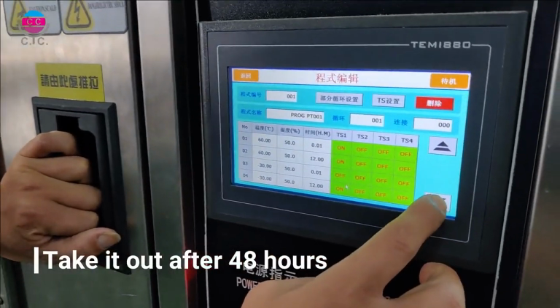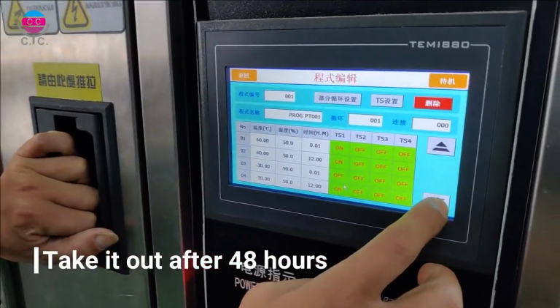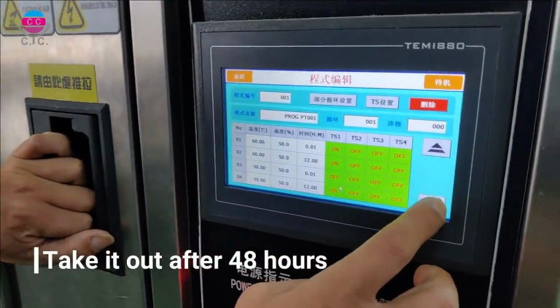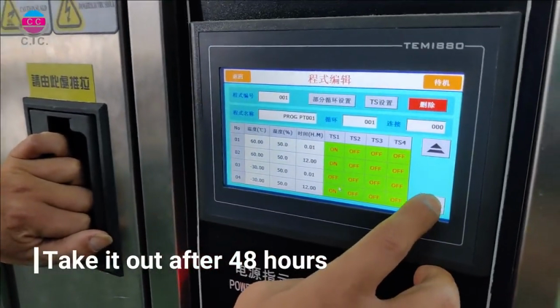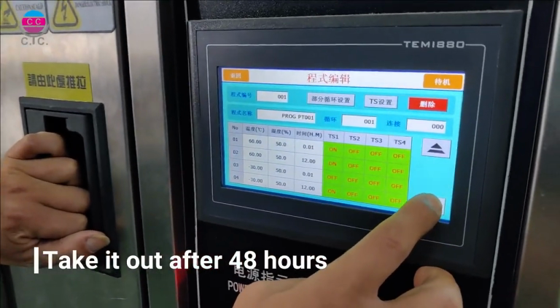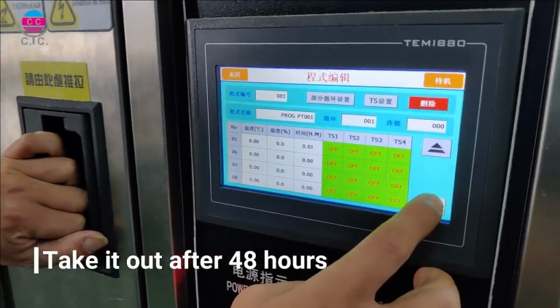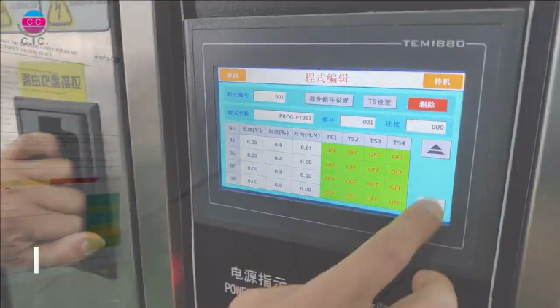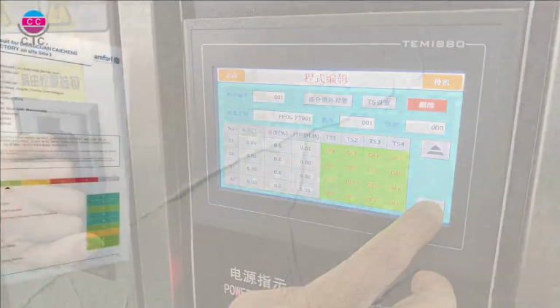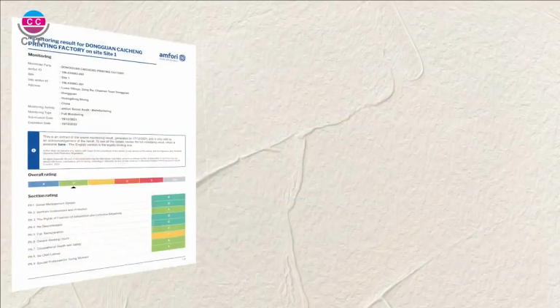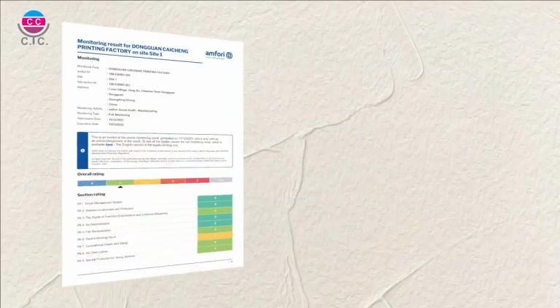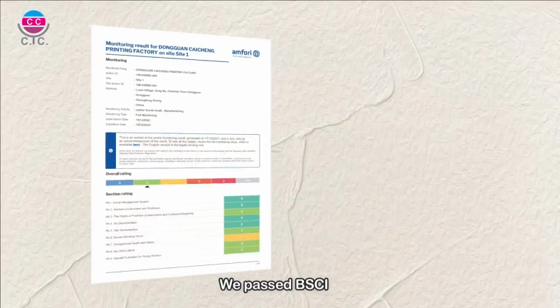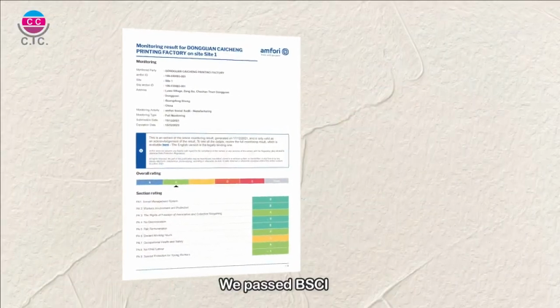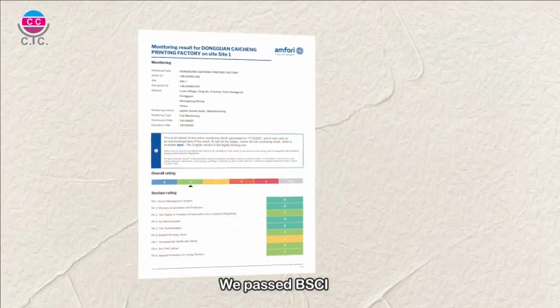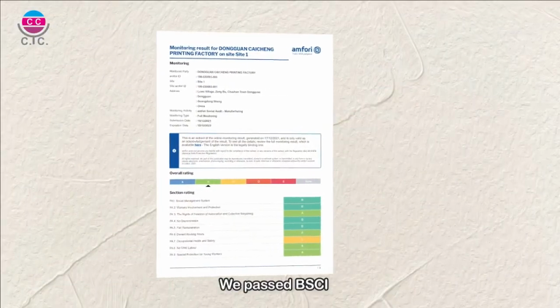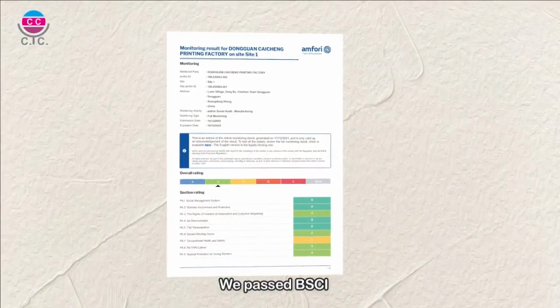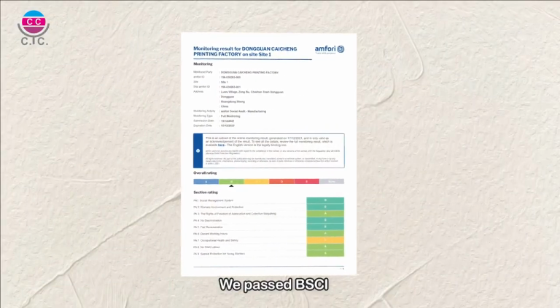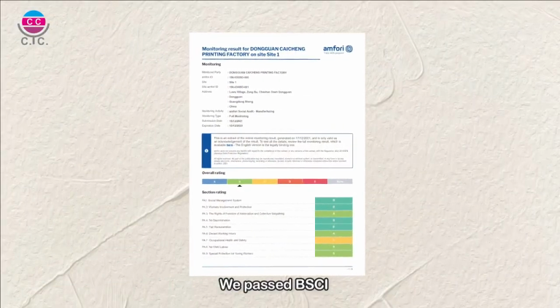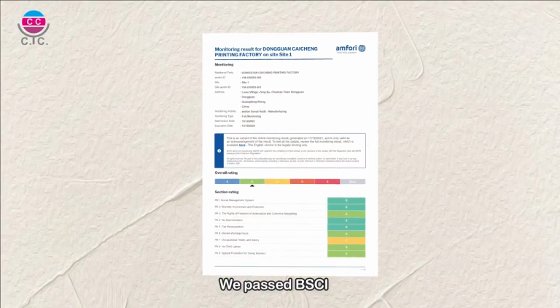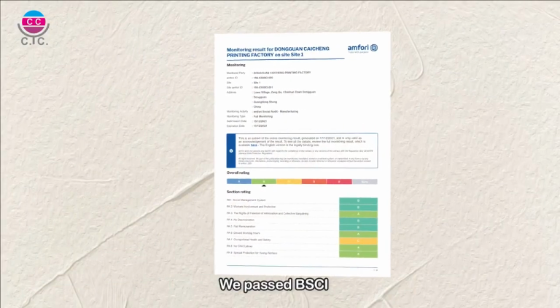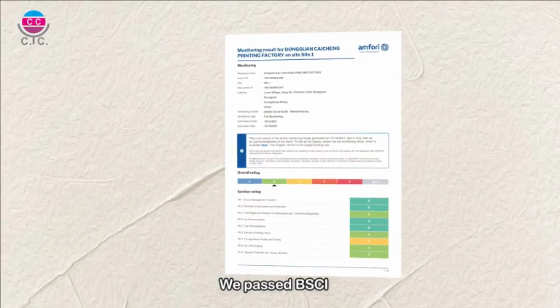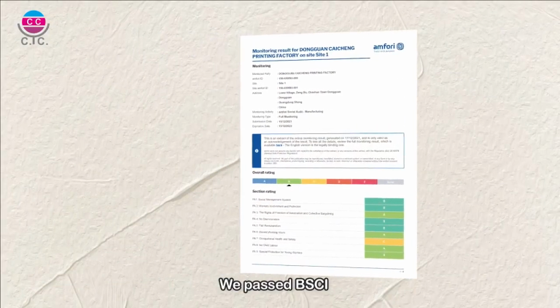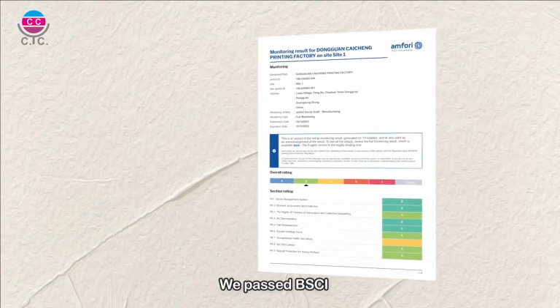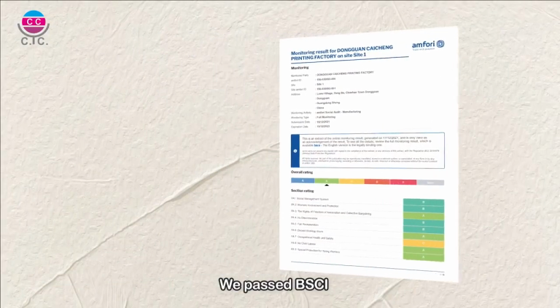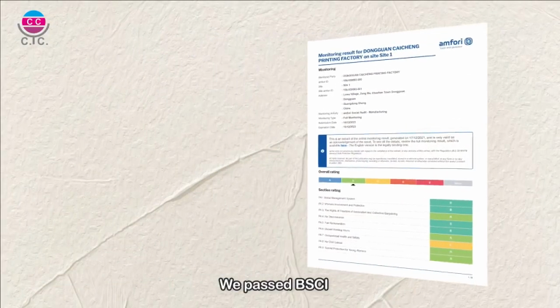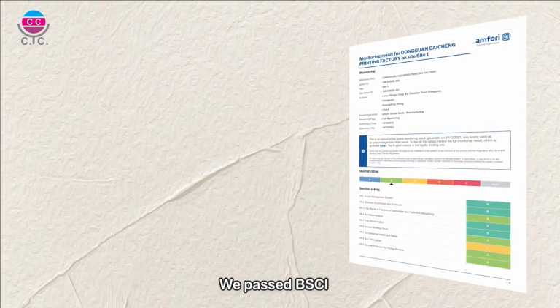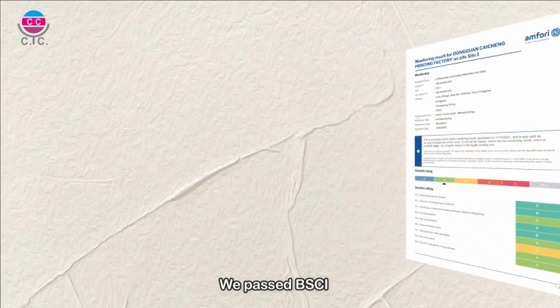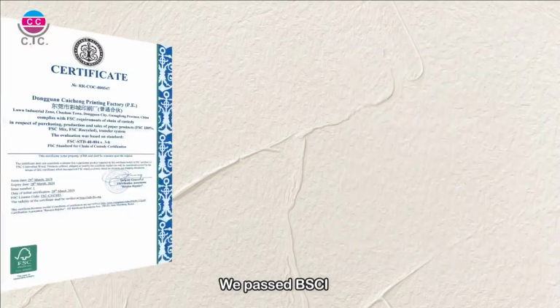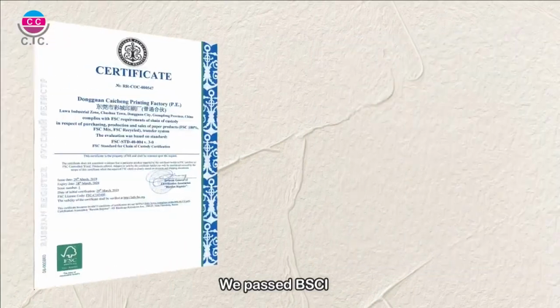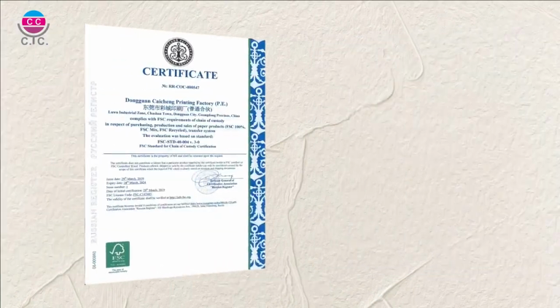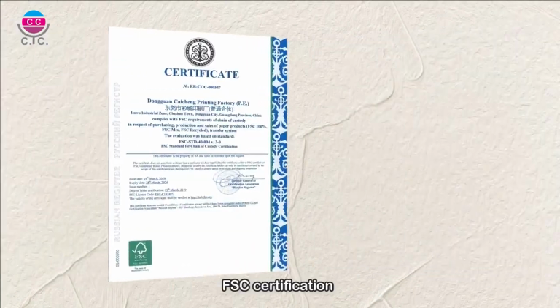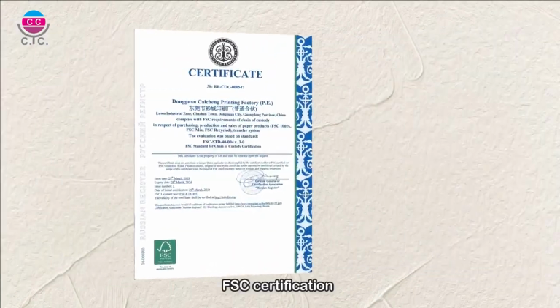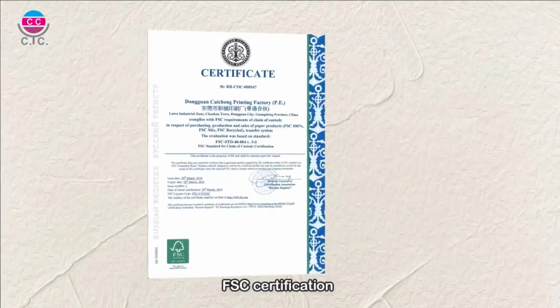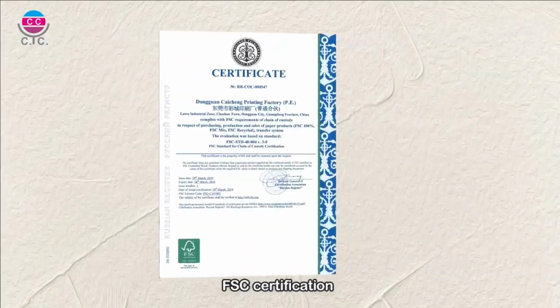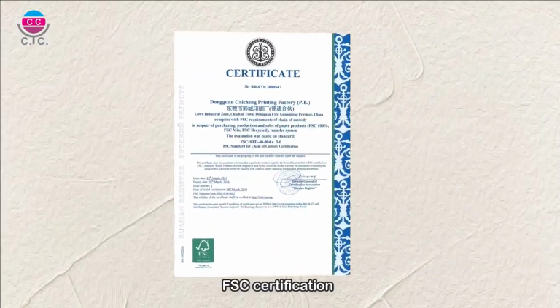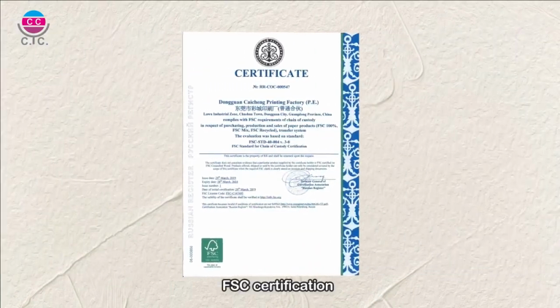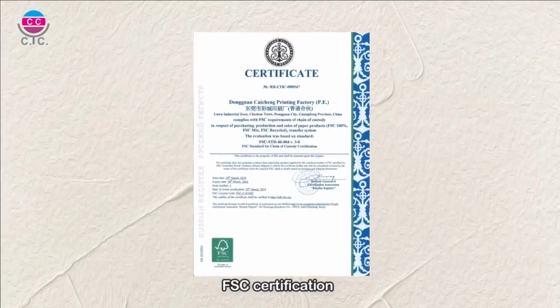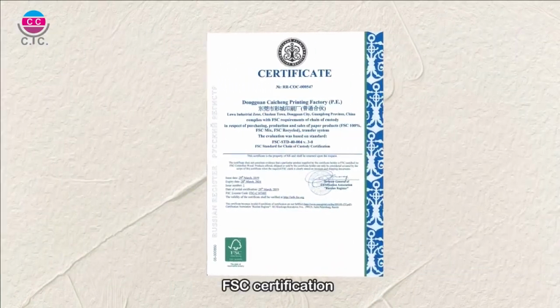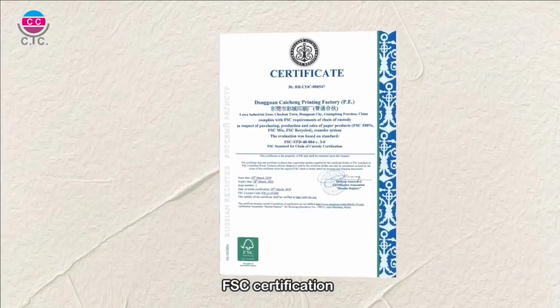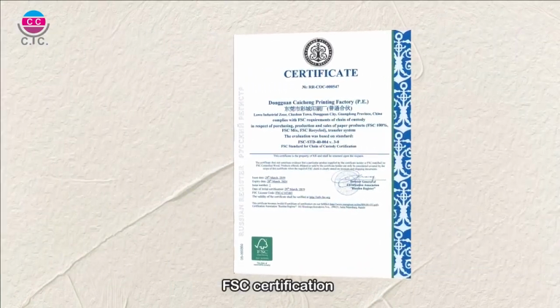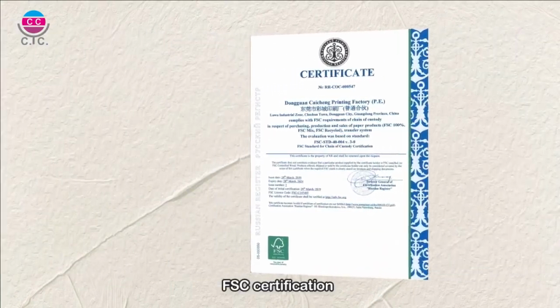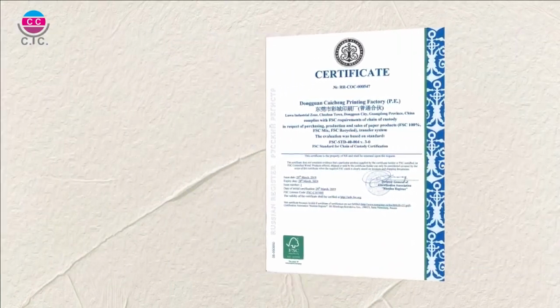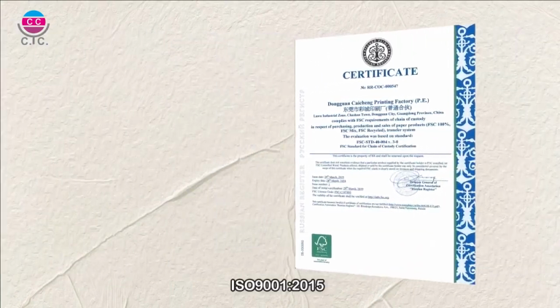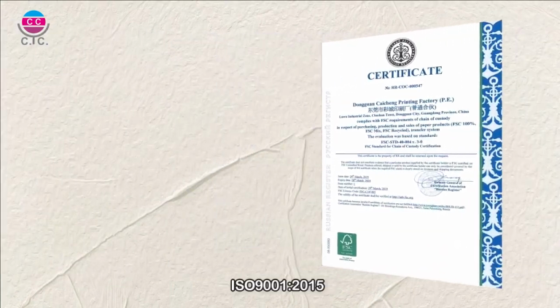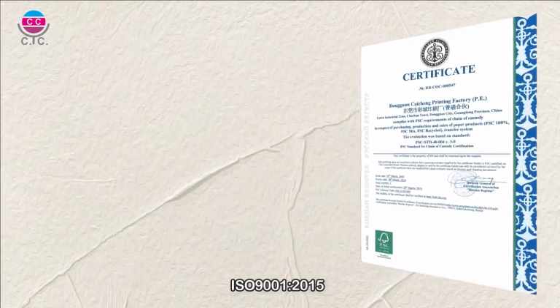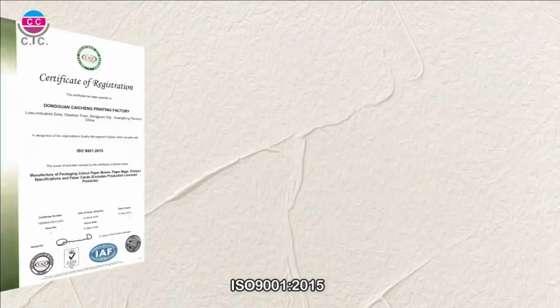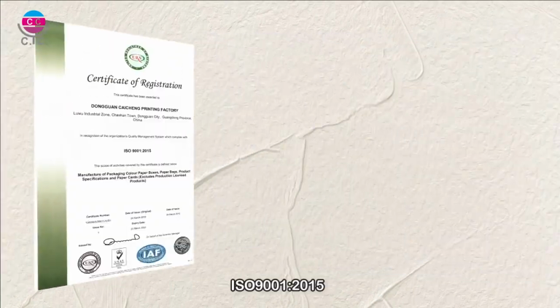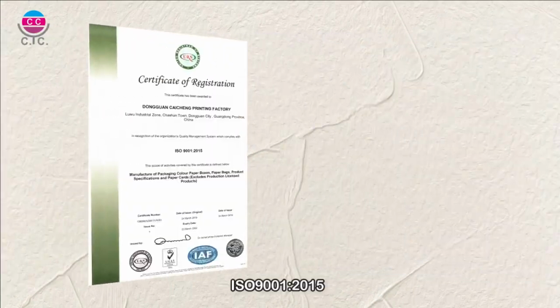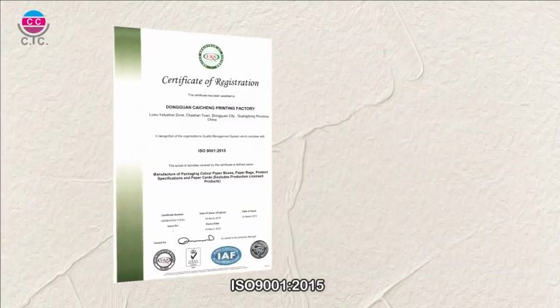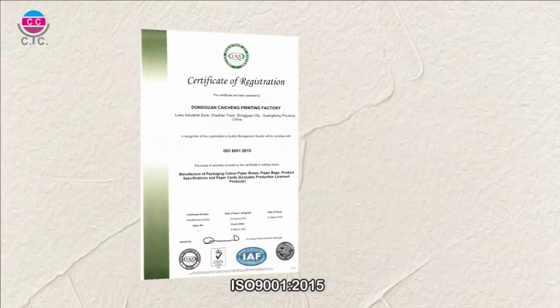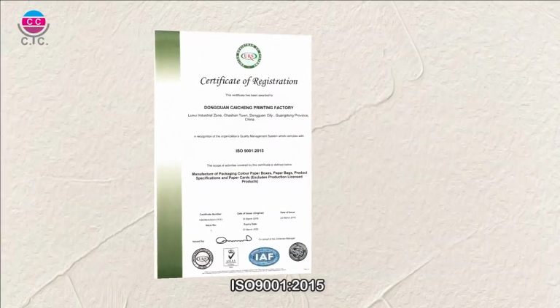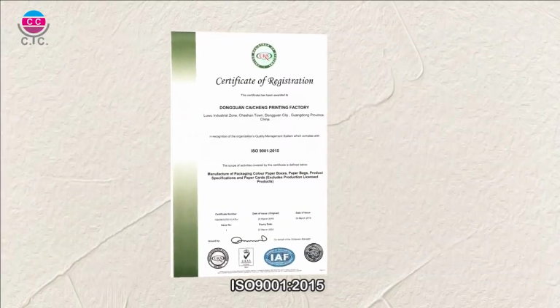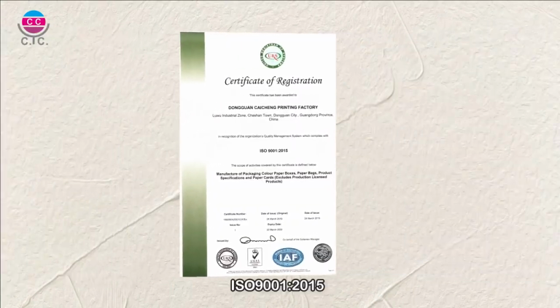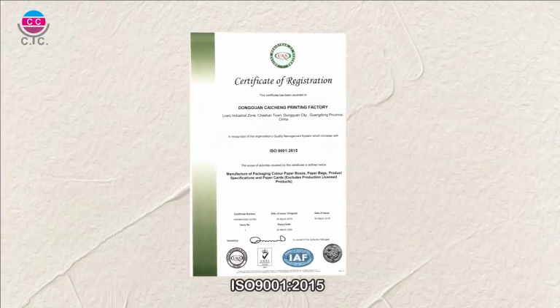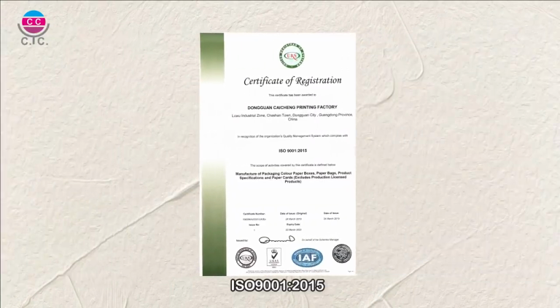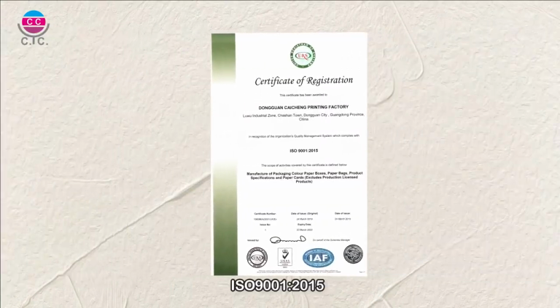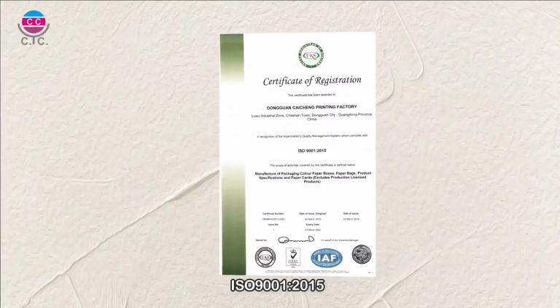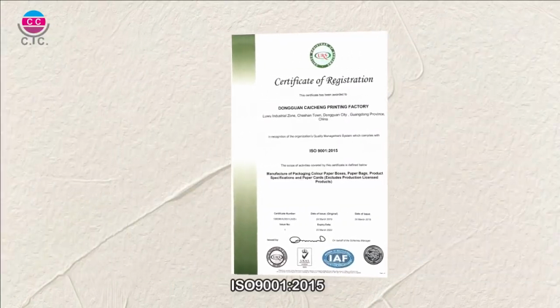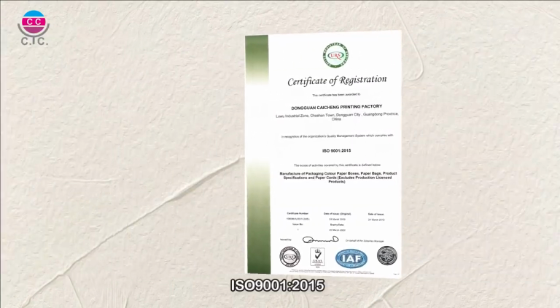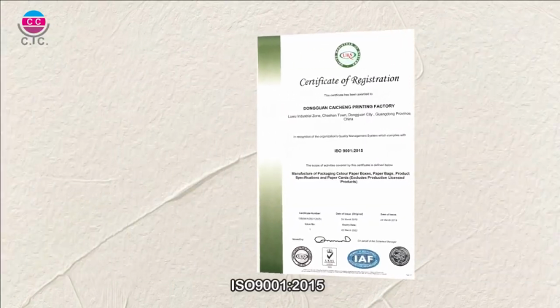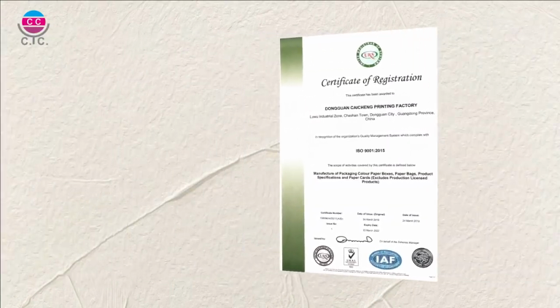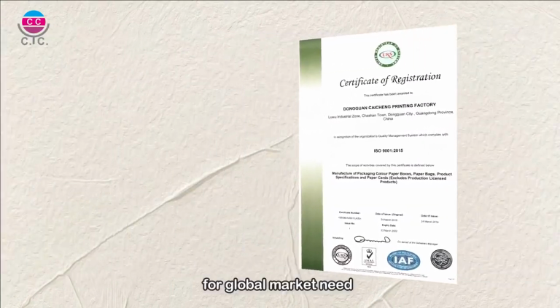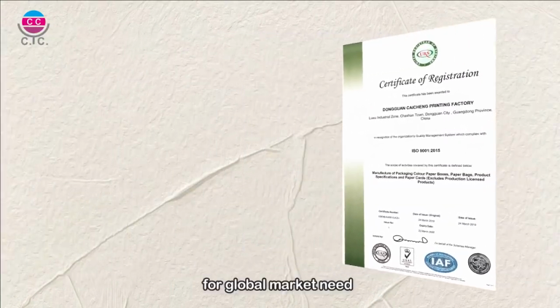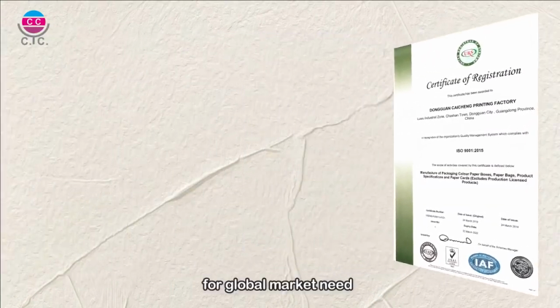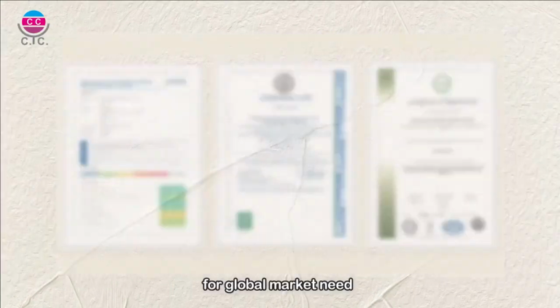We hold the SGS and ISO 9001 certificate for global marketing.